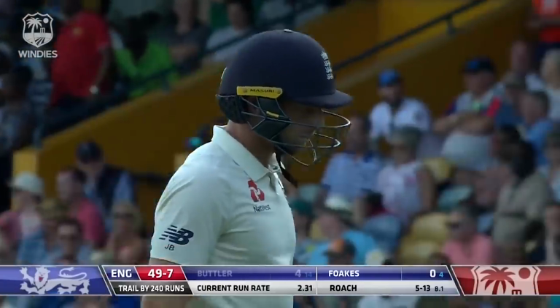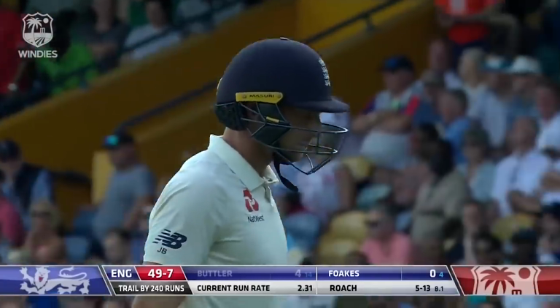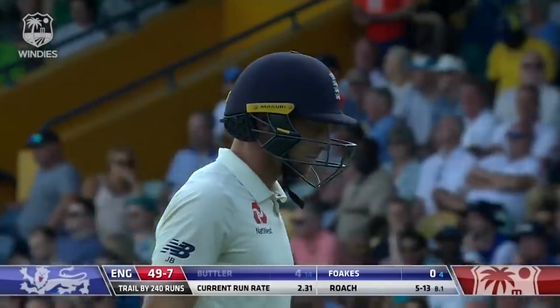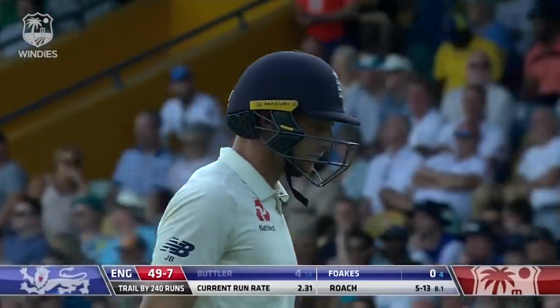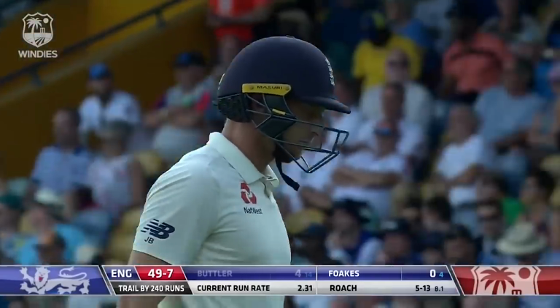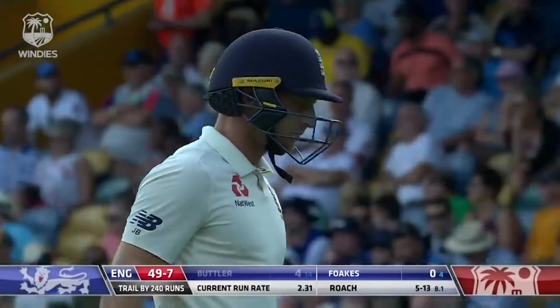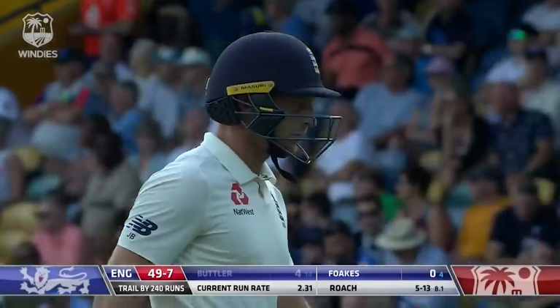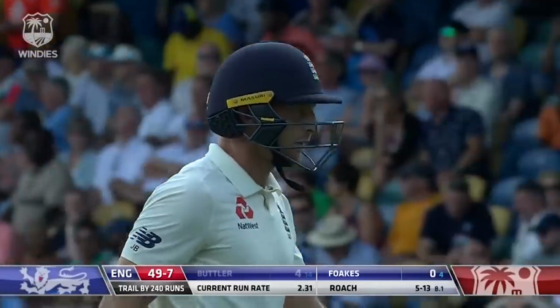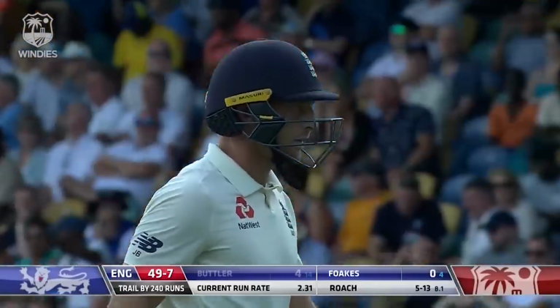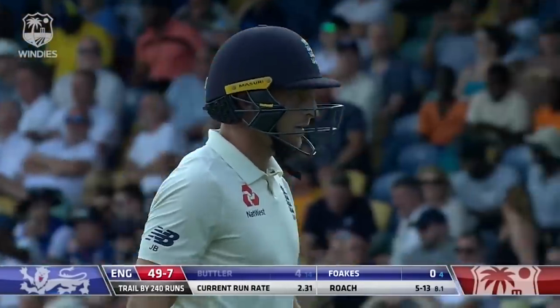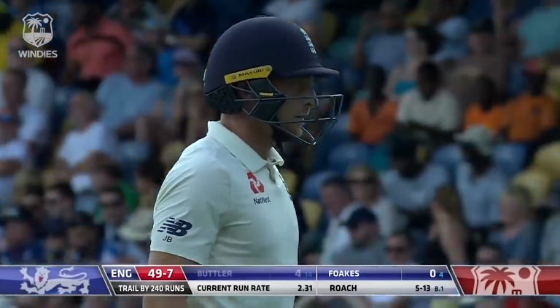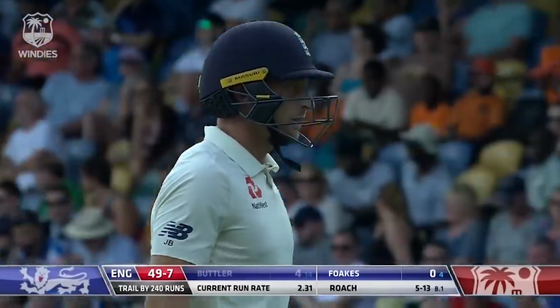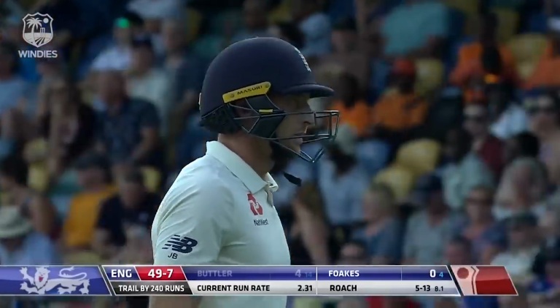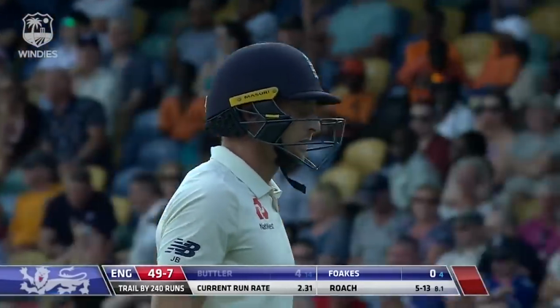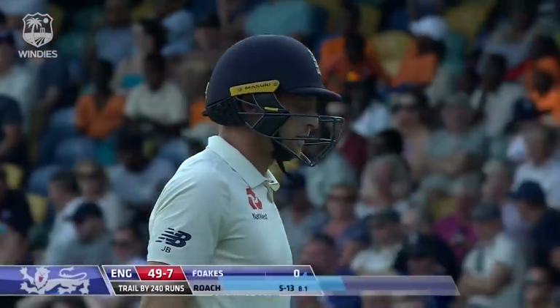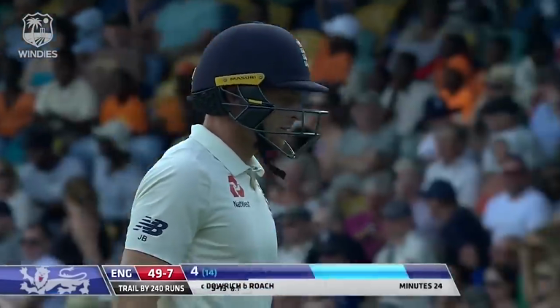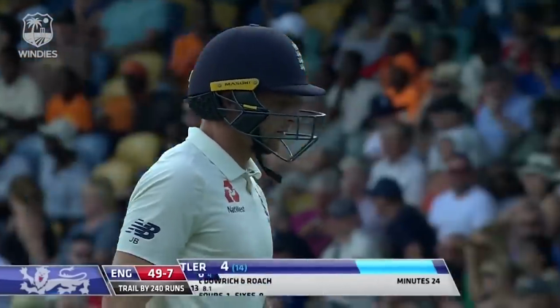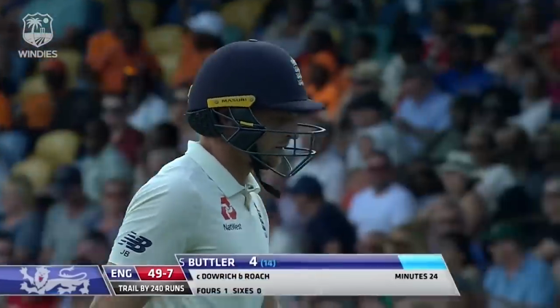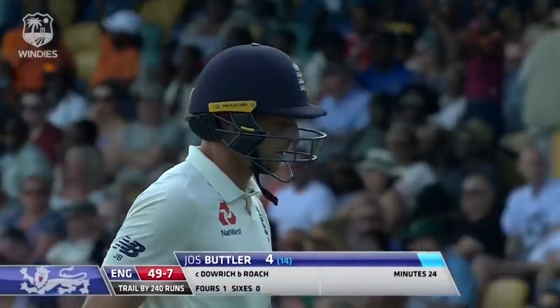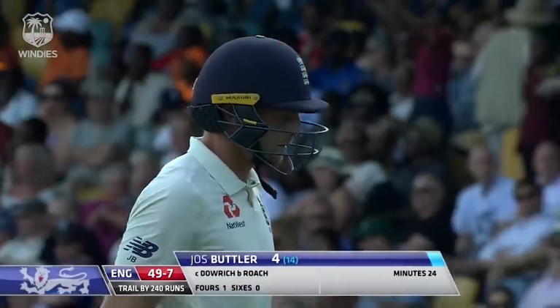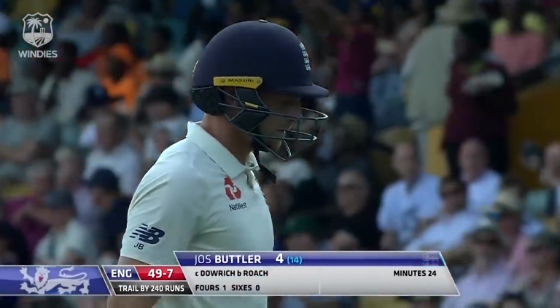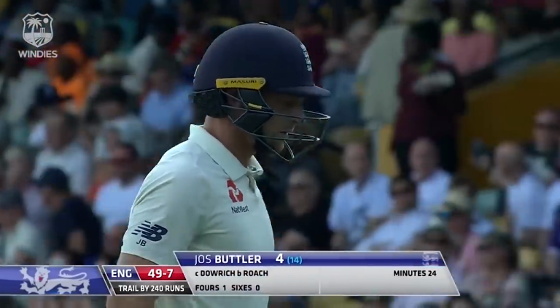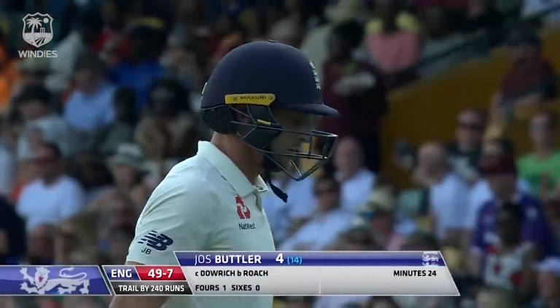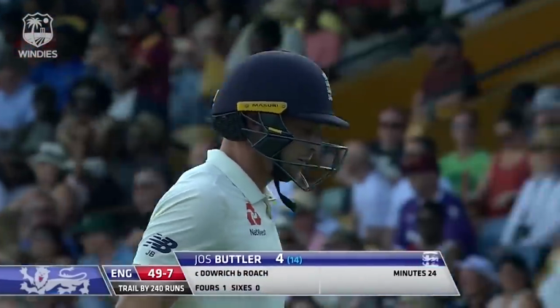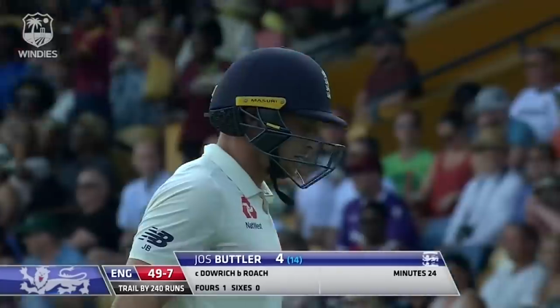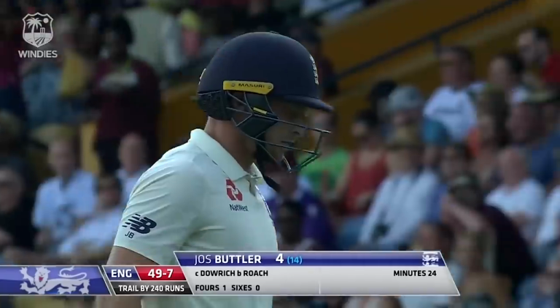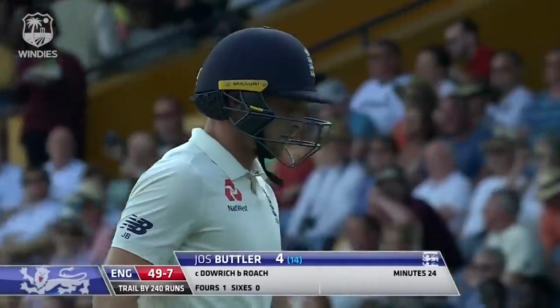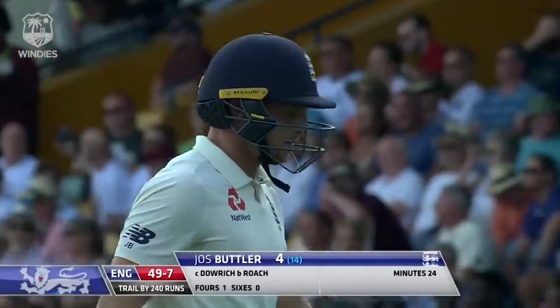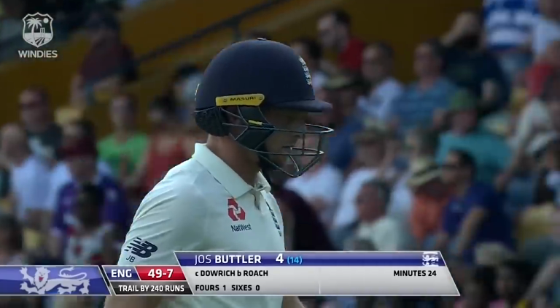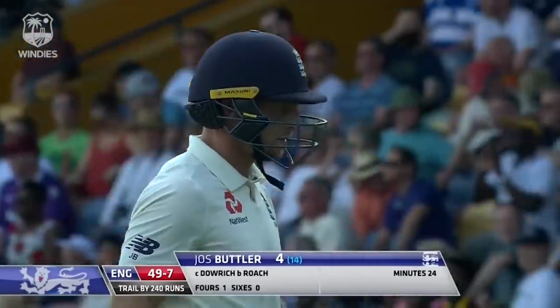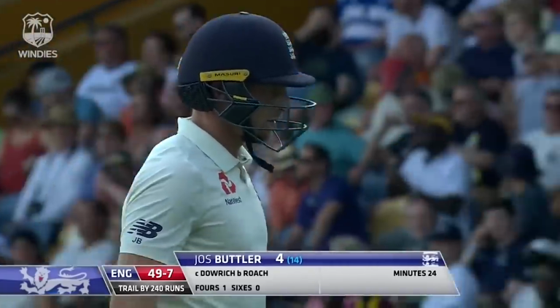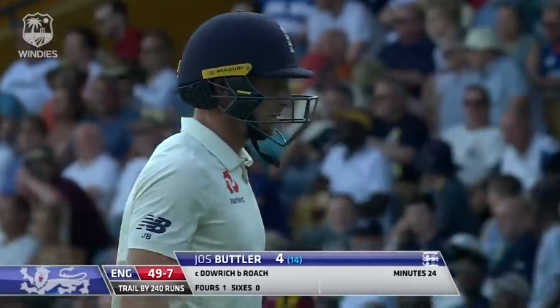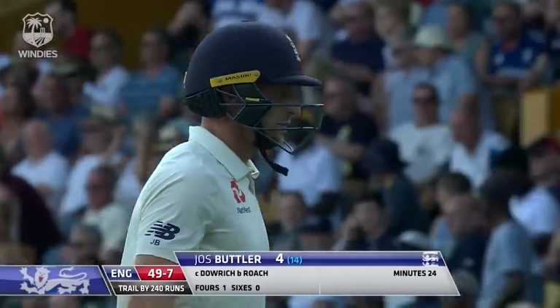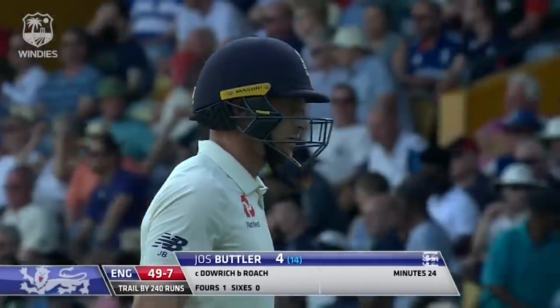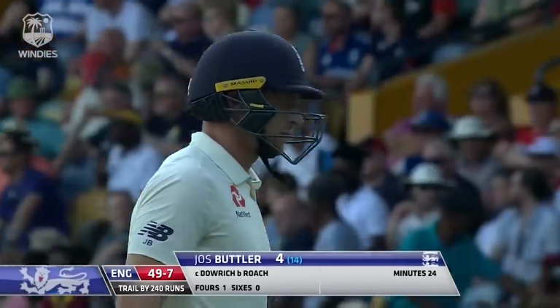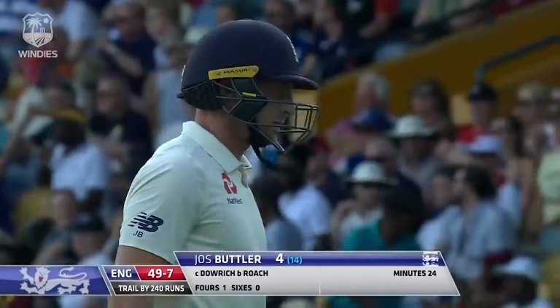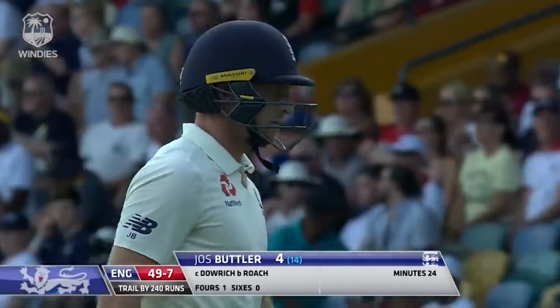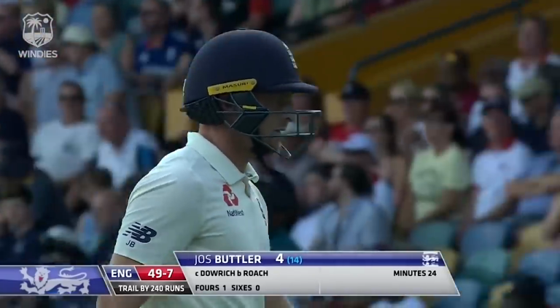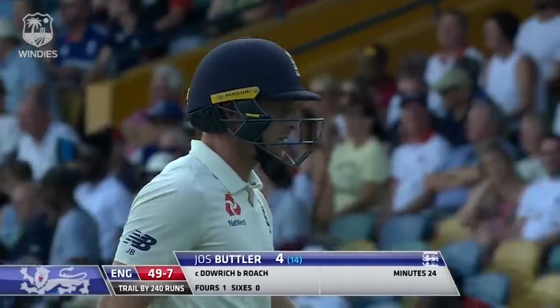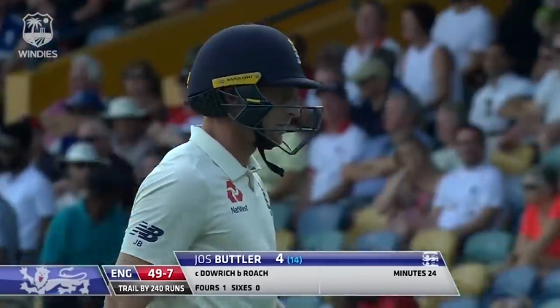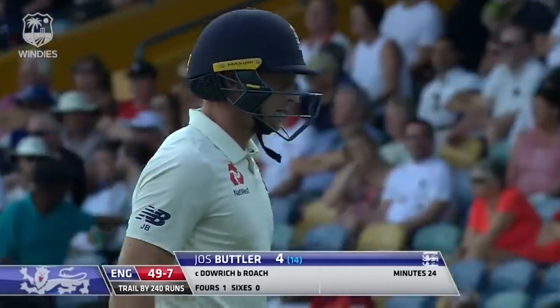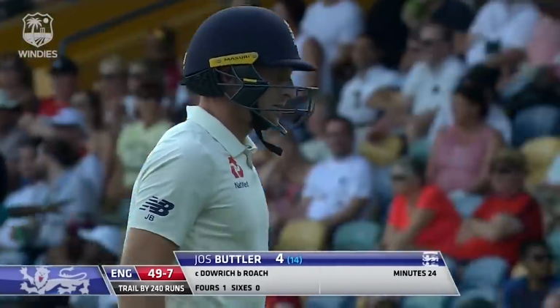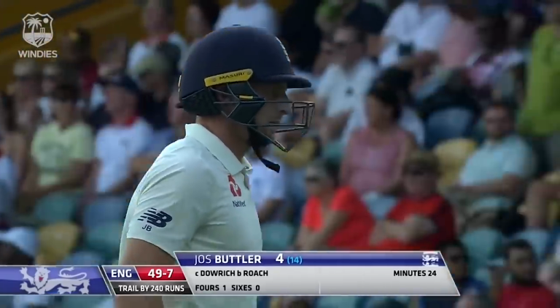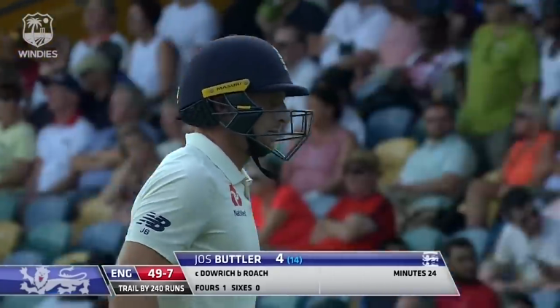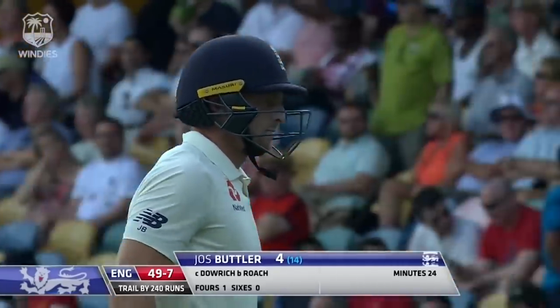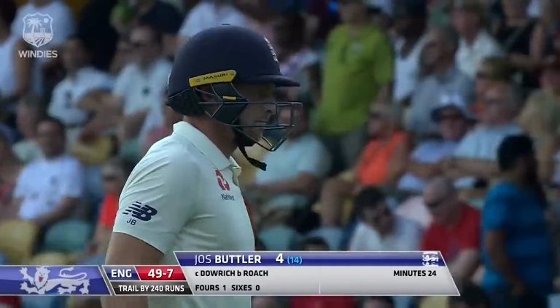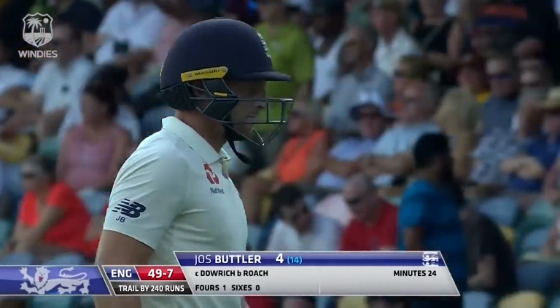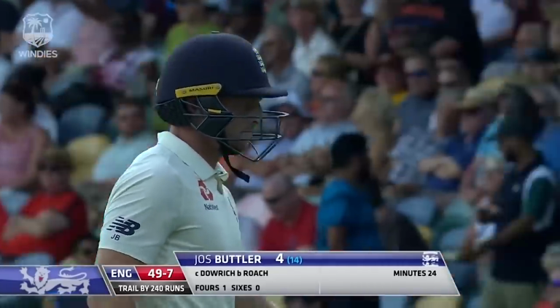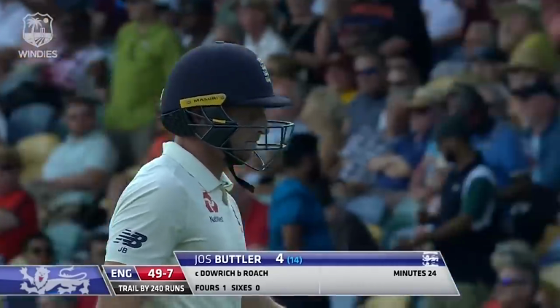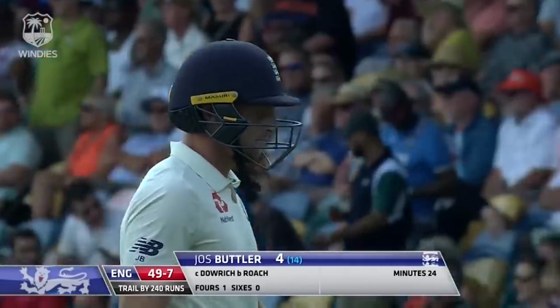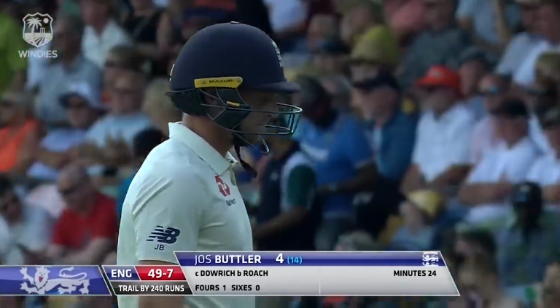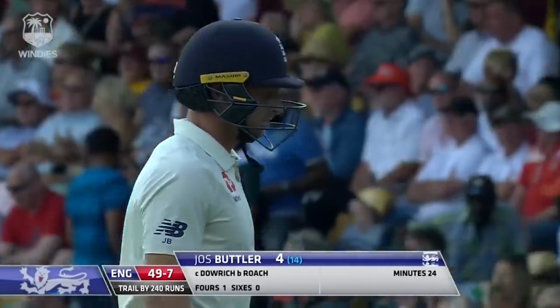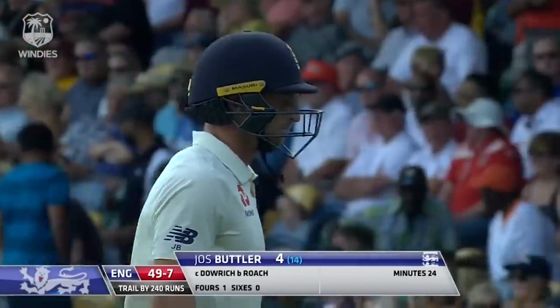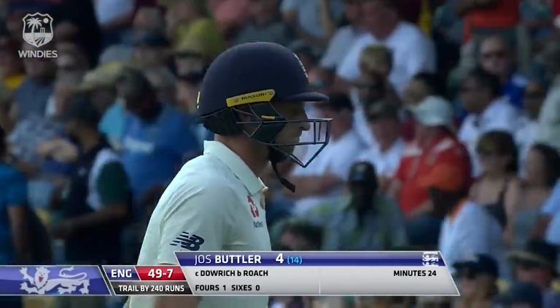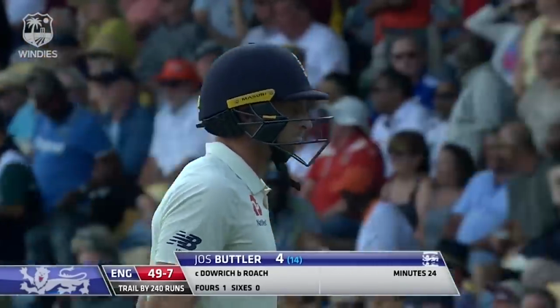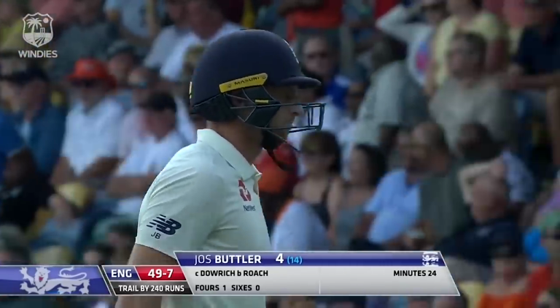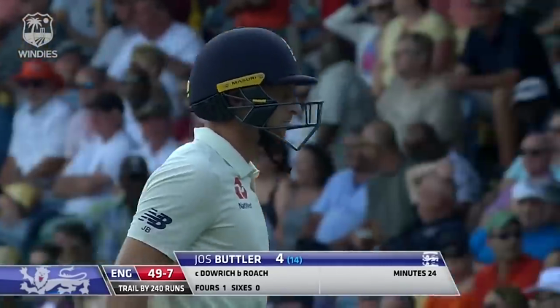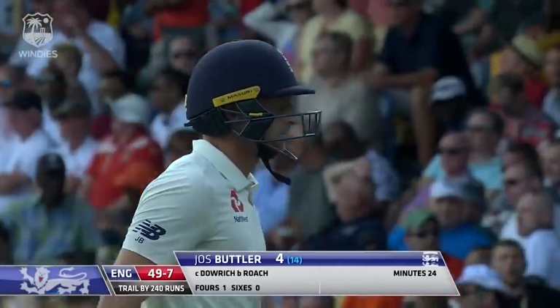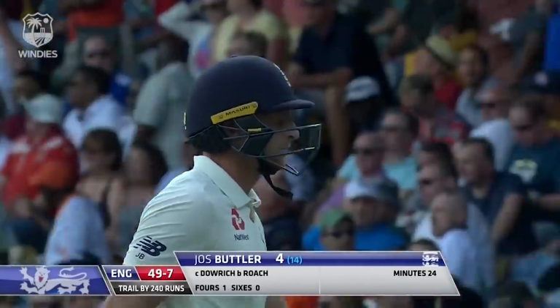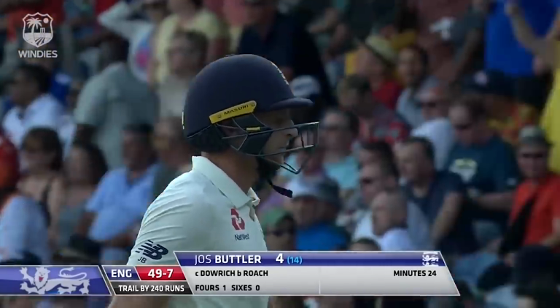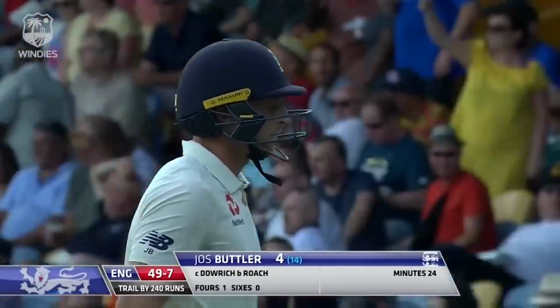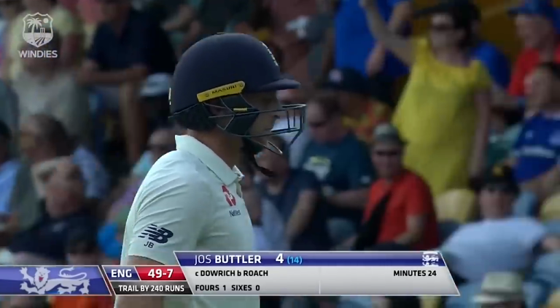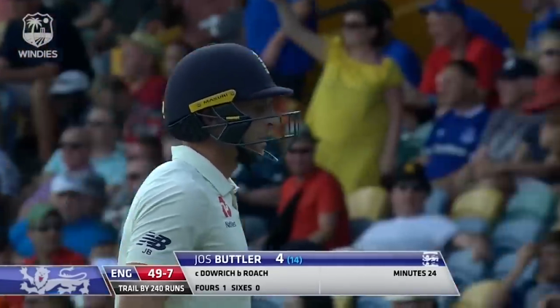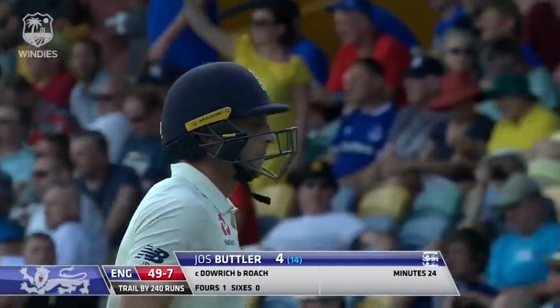Five wickets for Kemar Roach, and Jos Butler goes for just four. England now 49 for seven.